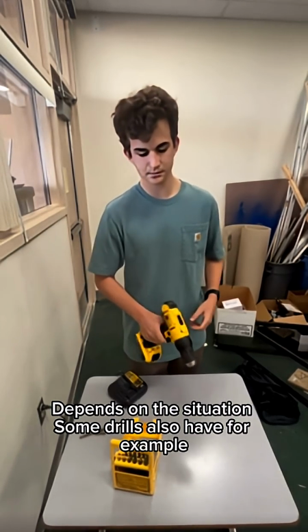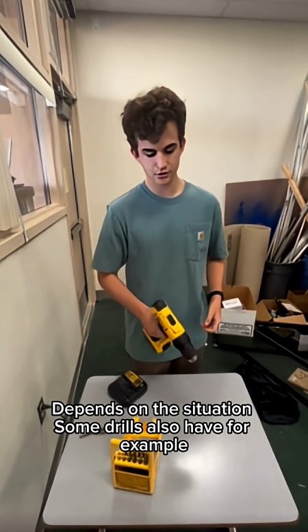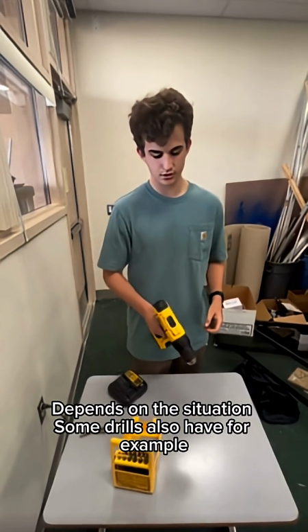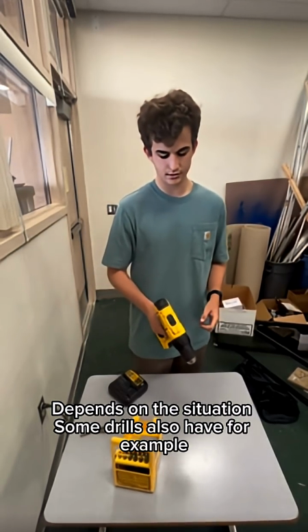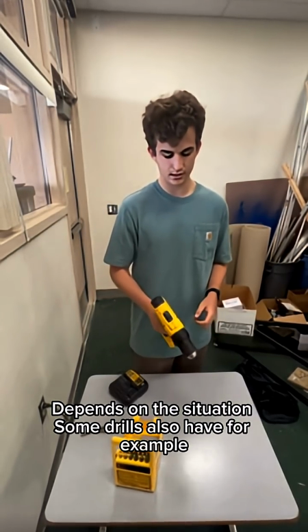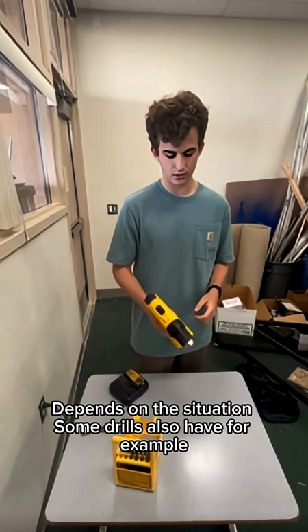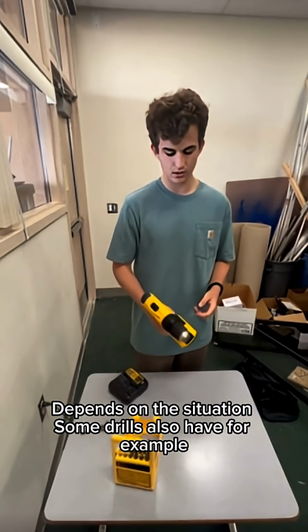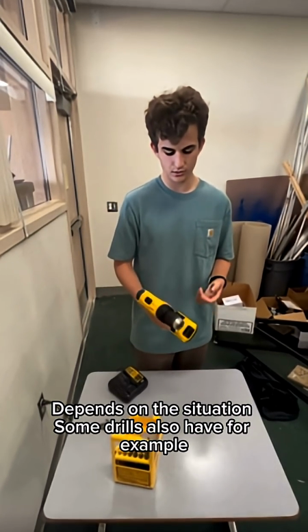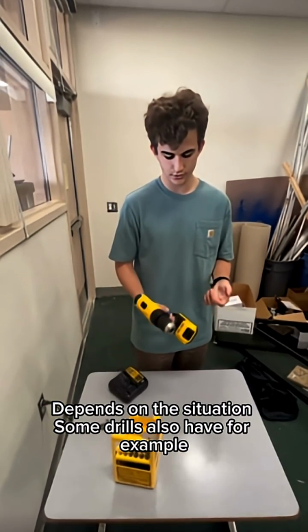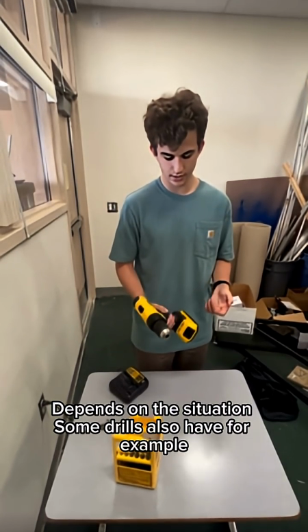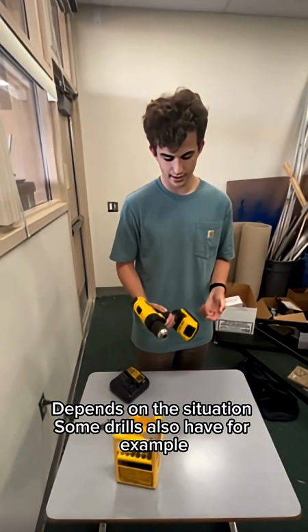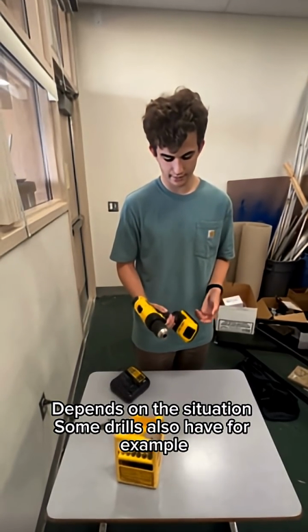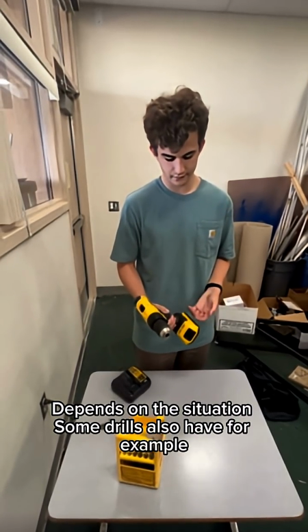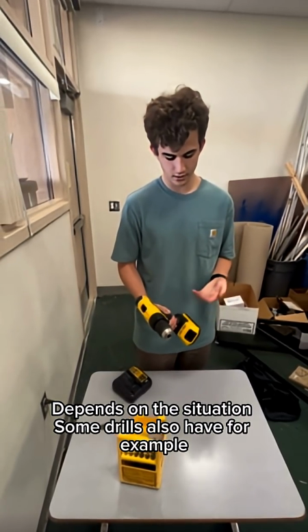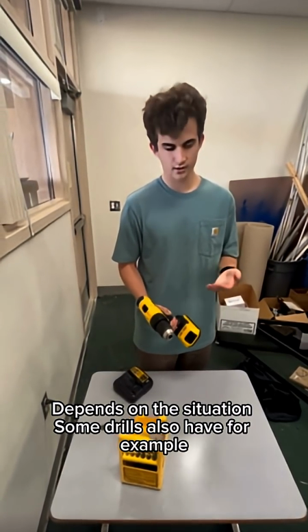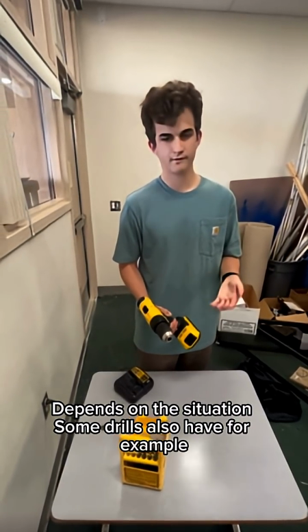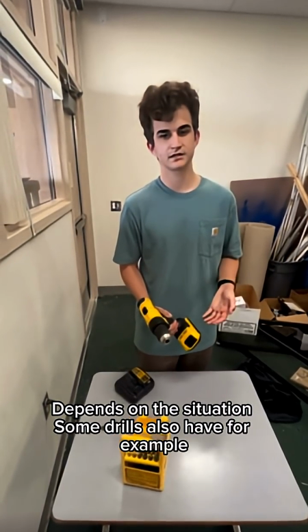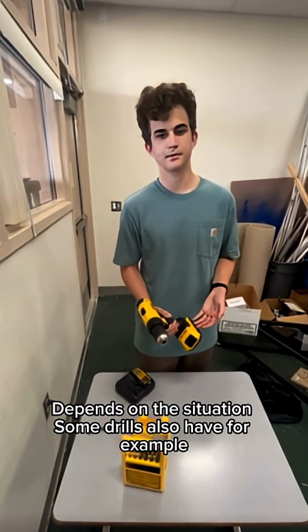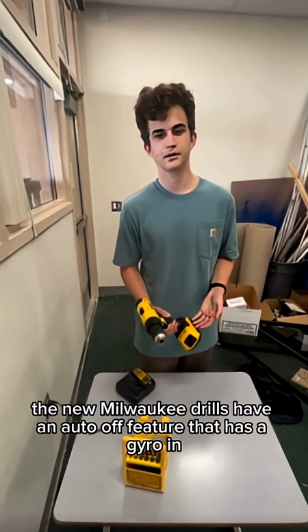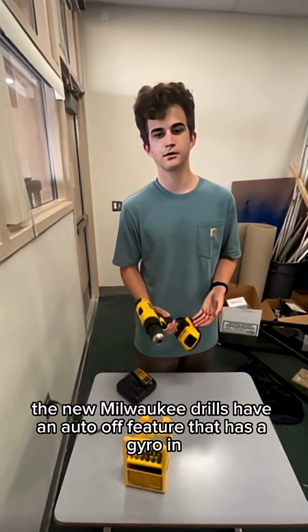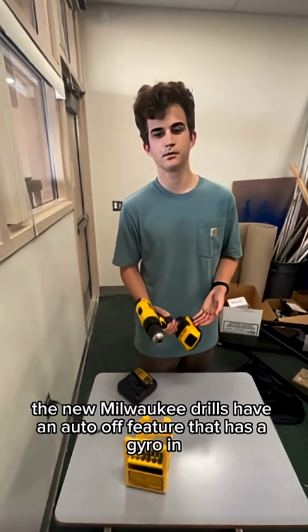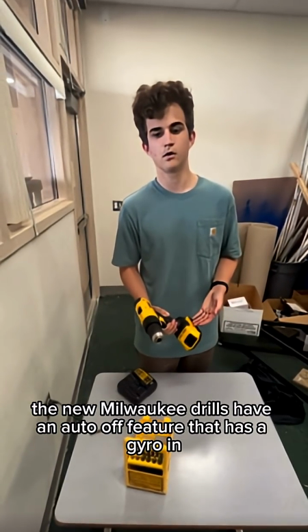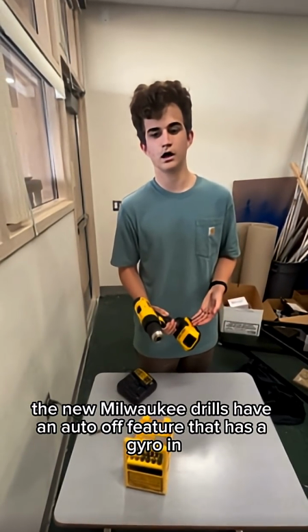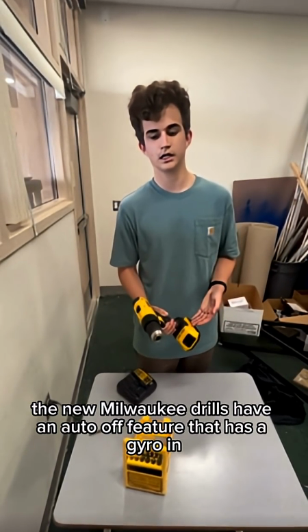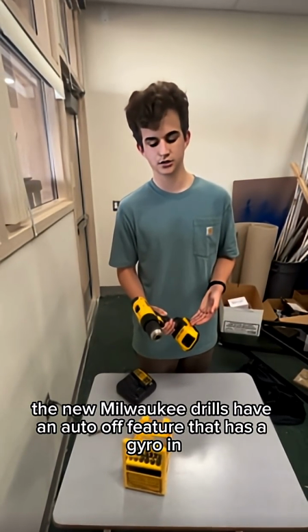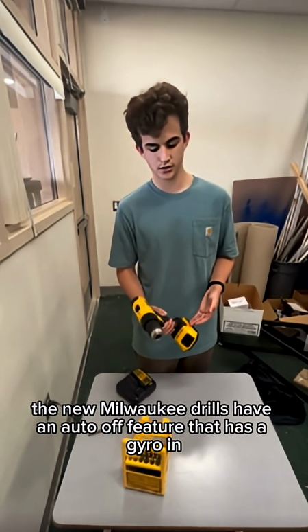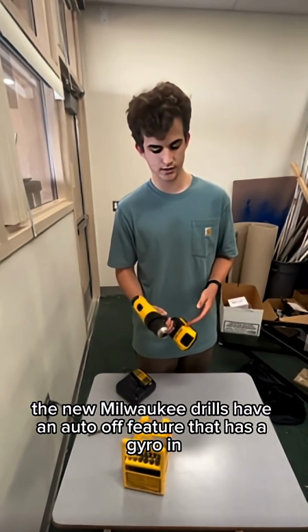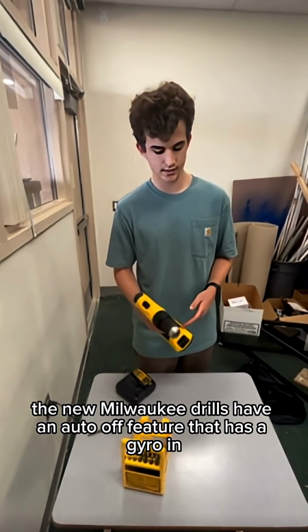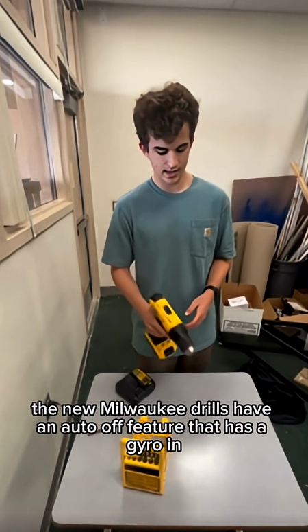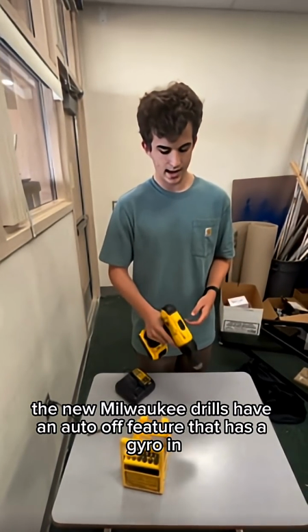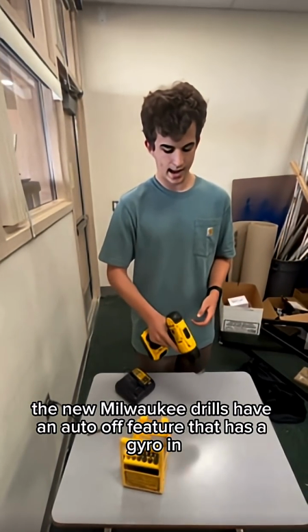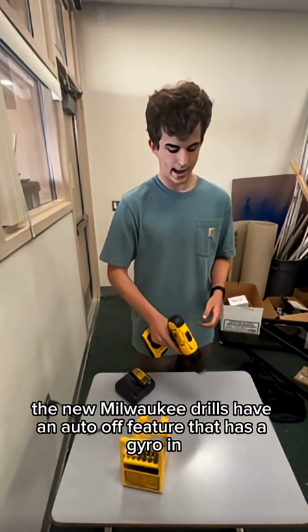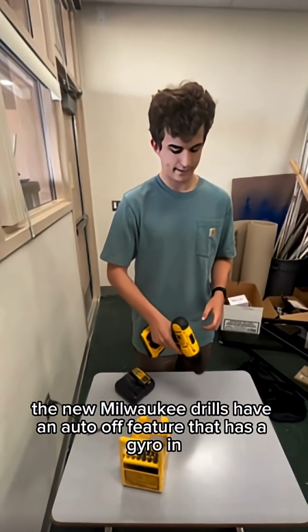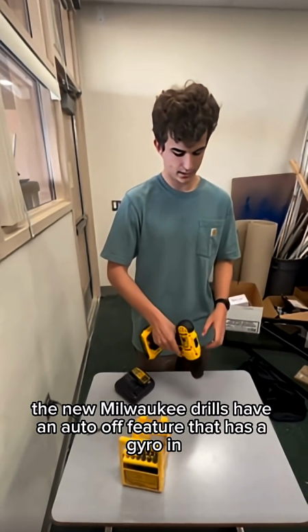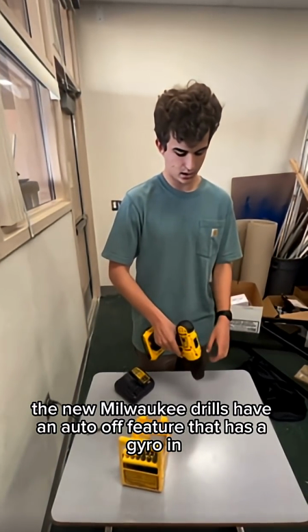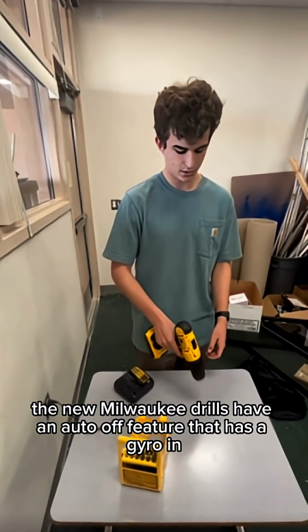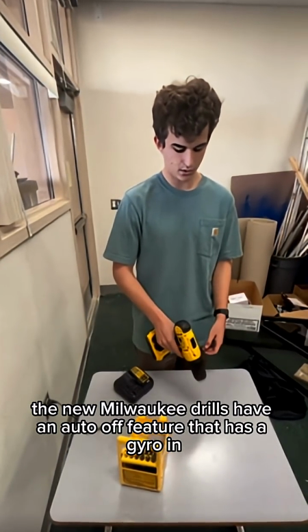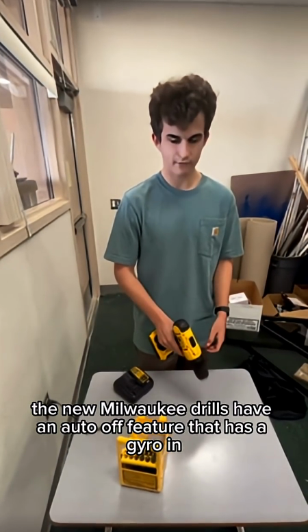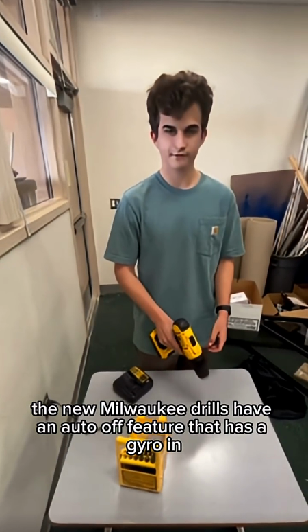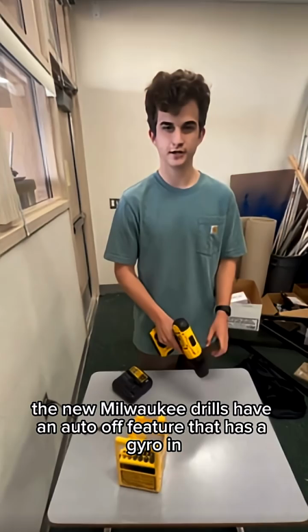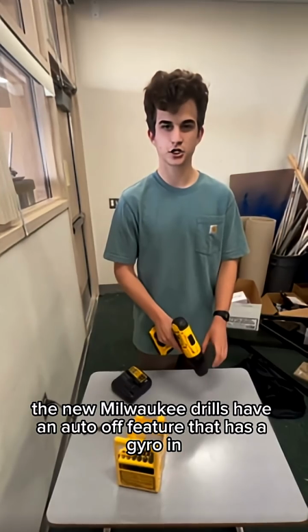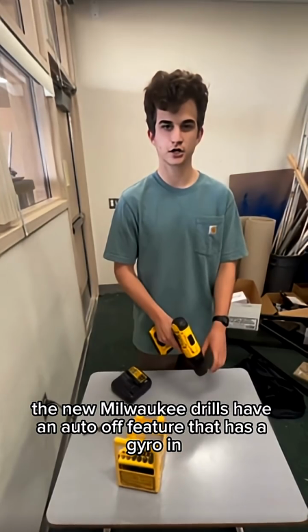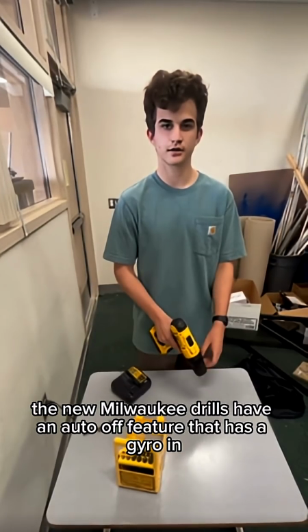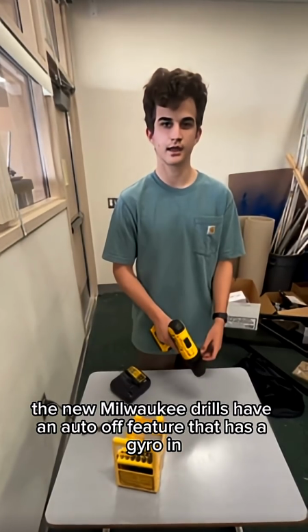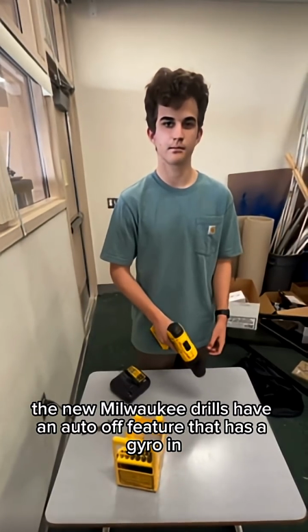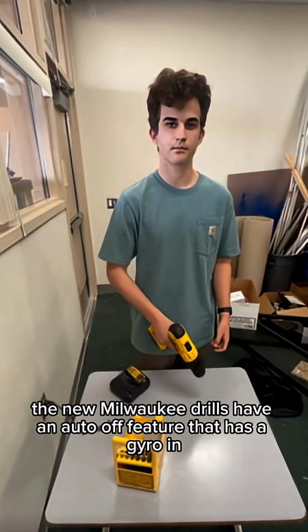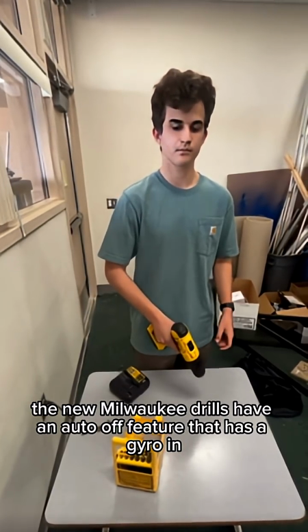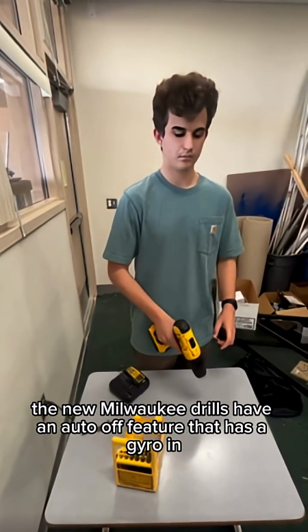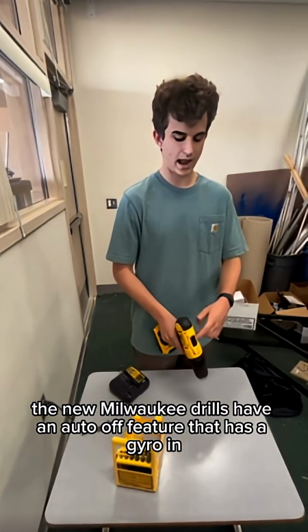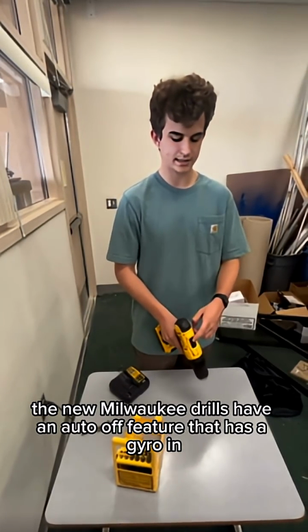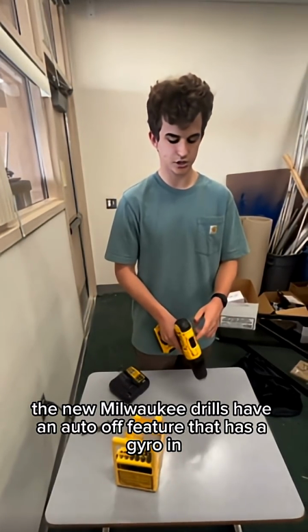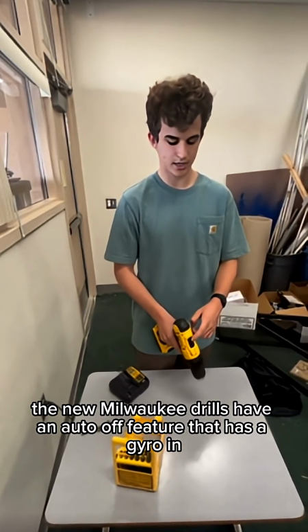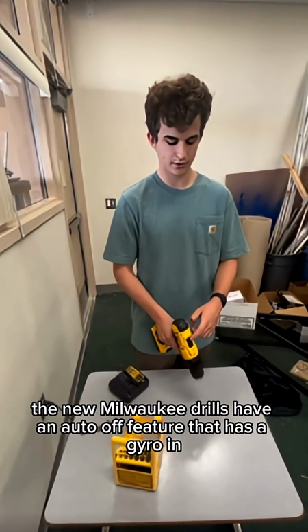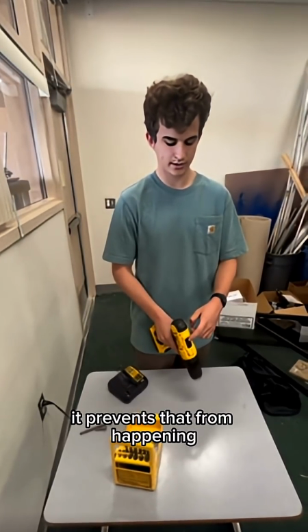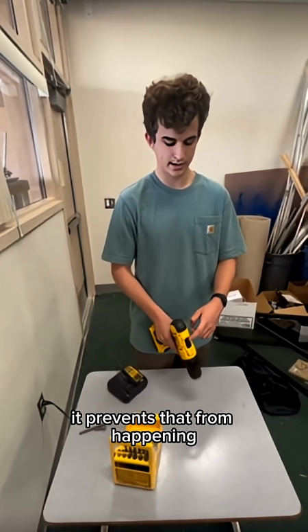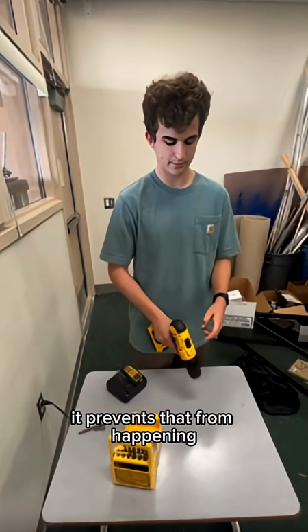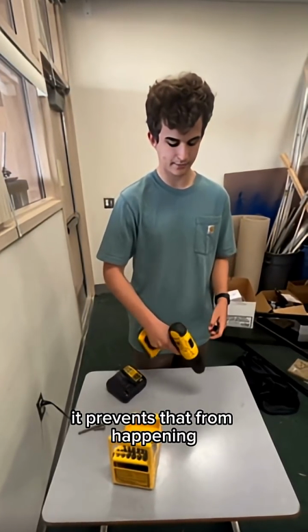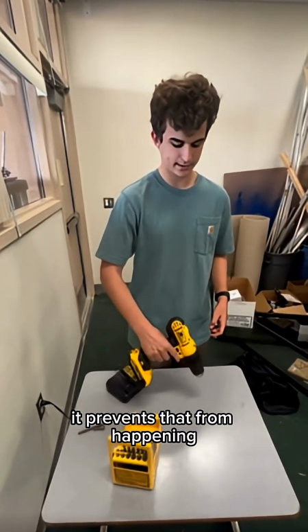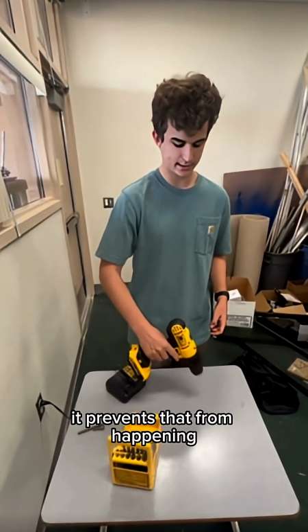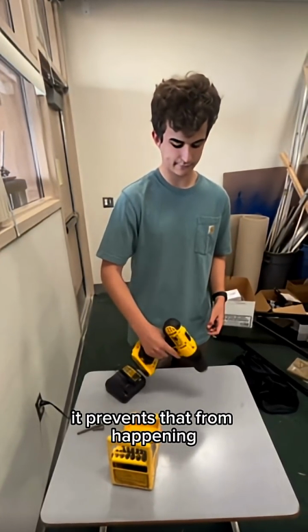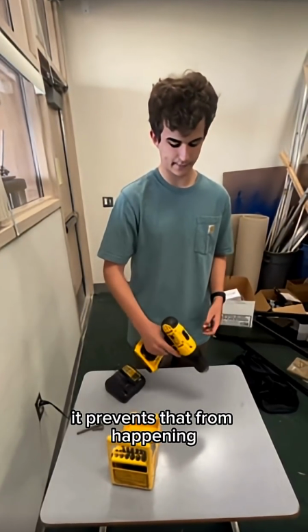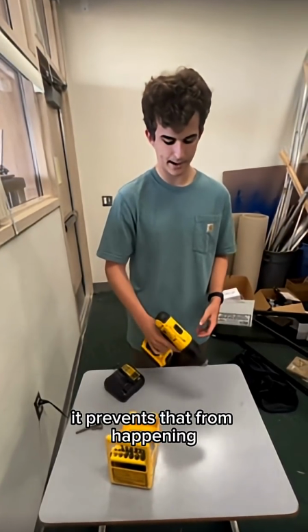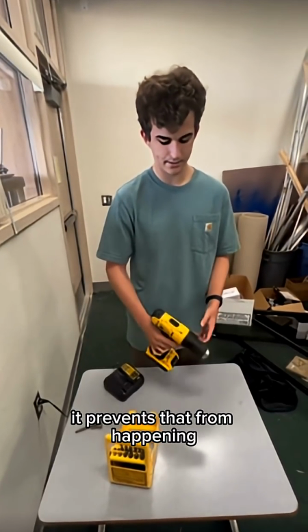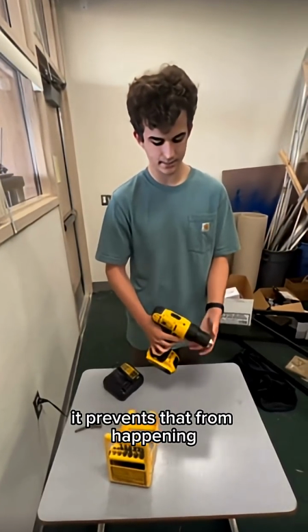Some drills also have additional safety features. For example, the new Milwaukee drills have an auto-off feature that has a gyro in it and prevents that from happening.